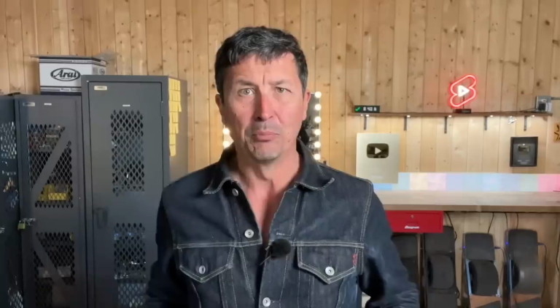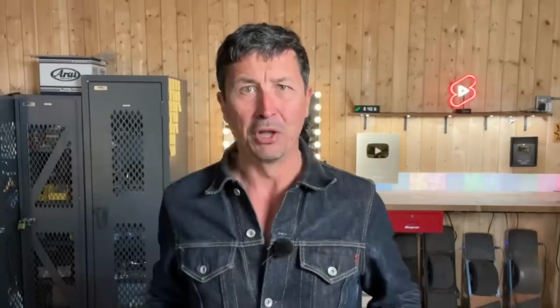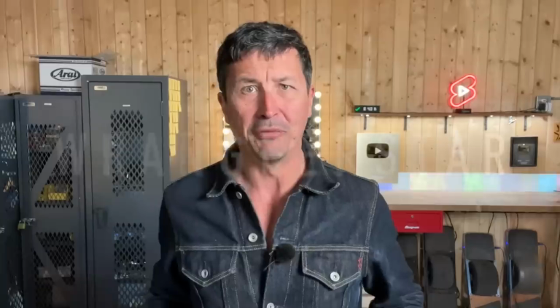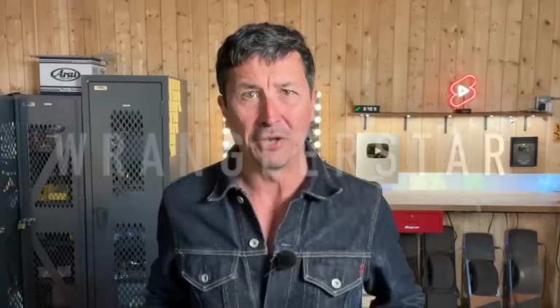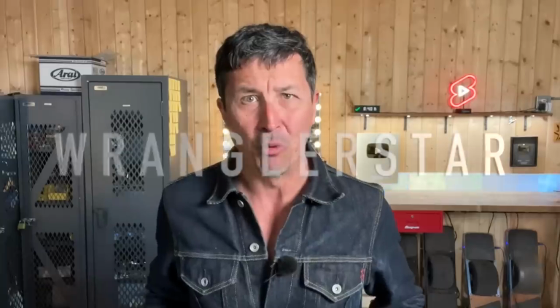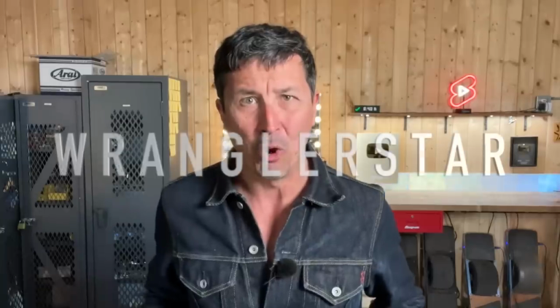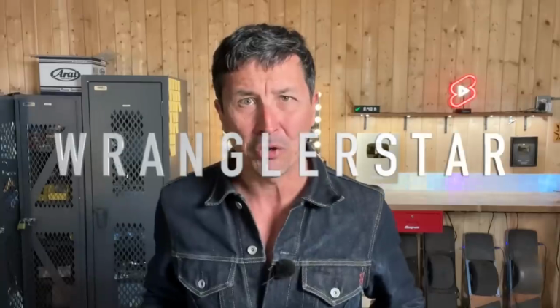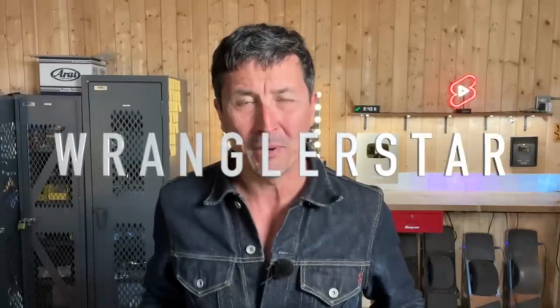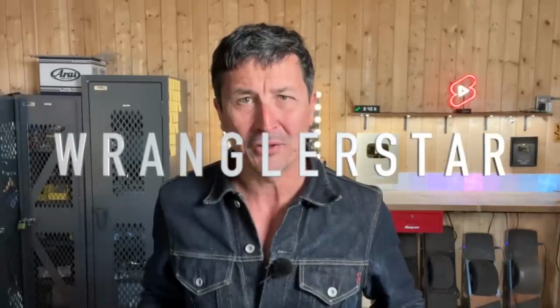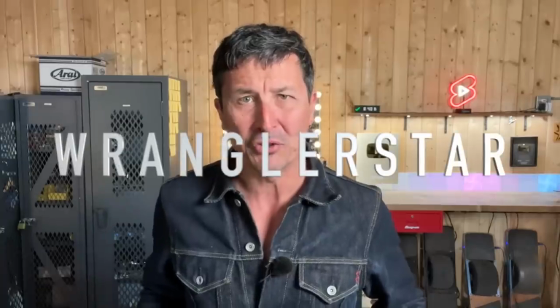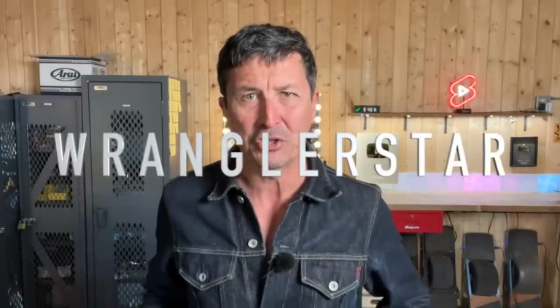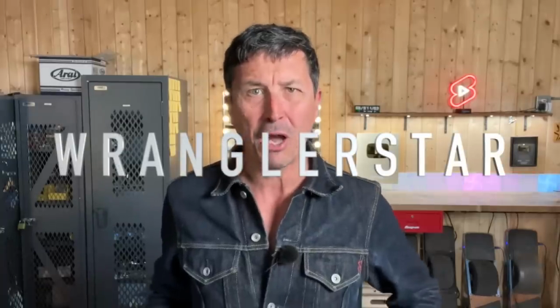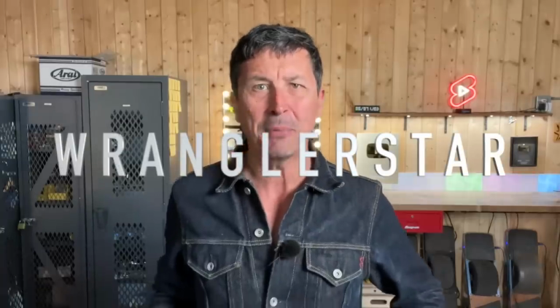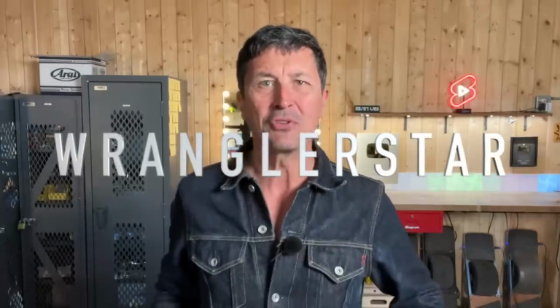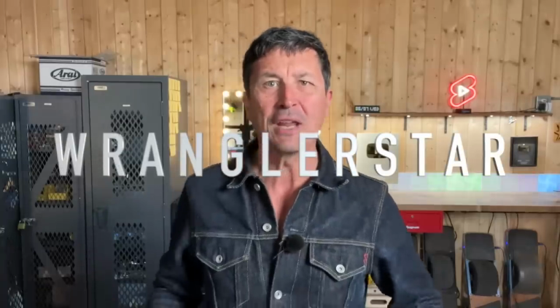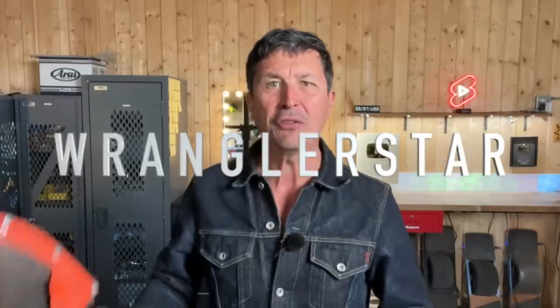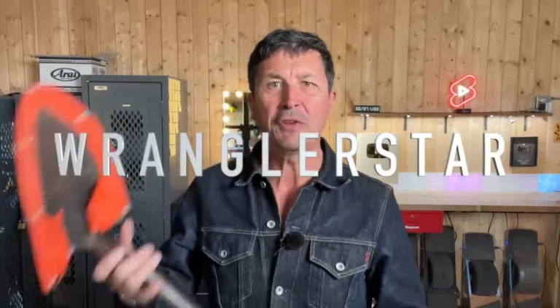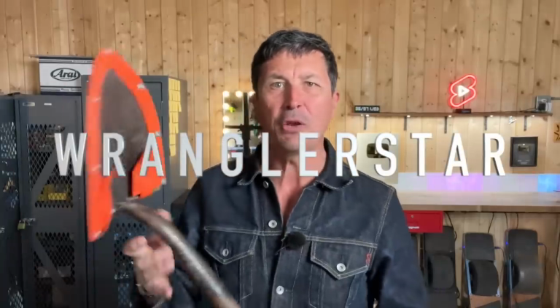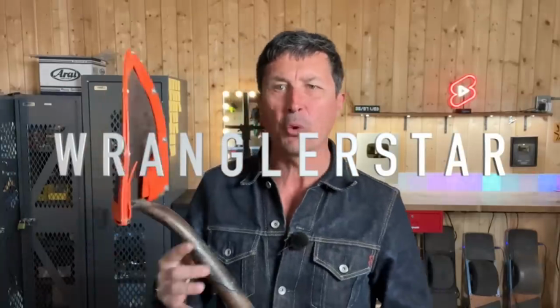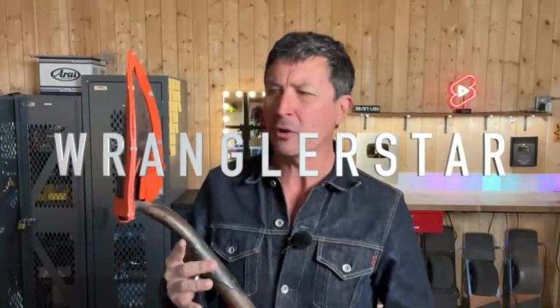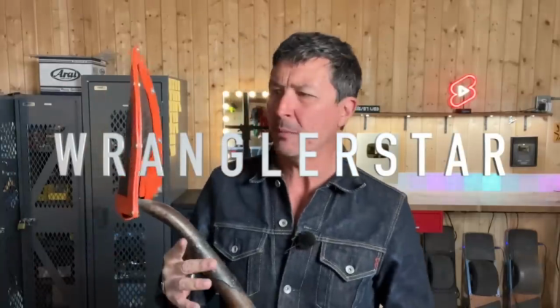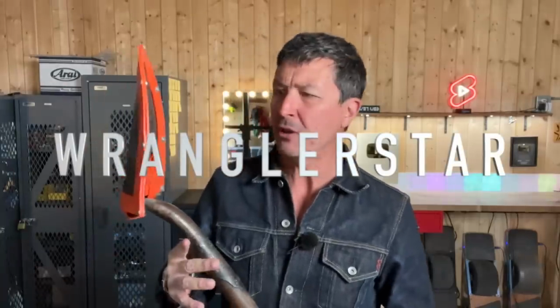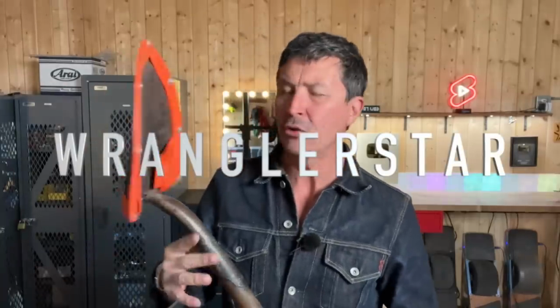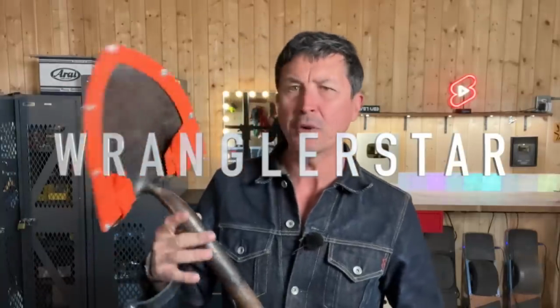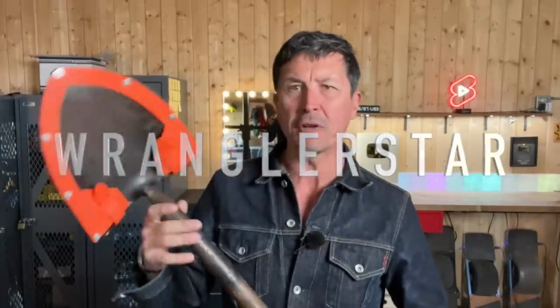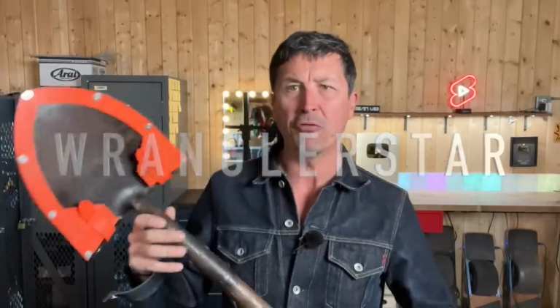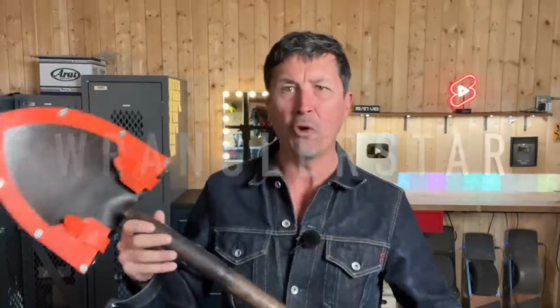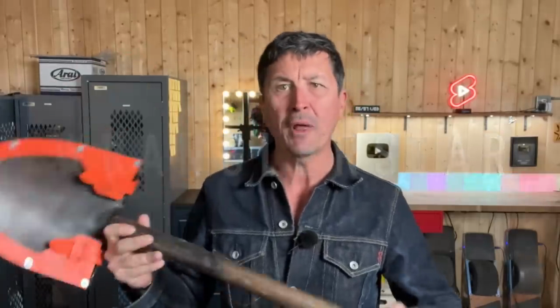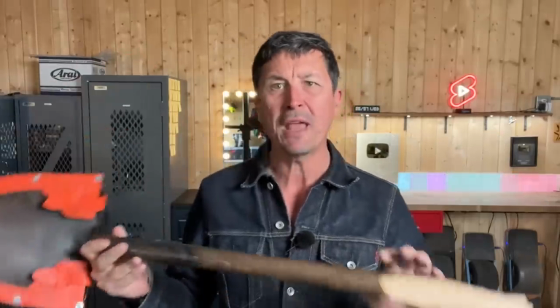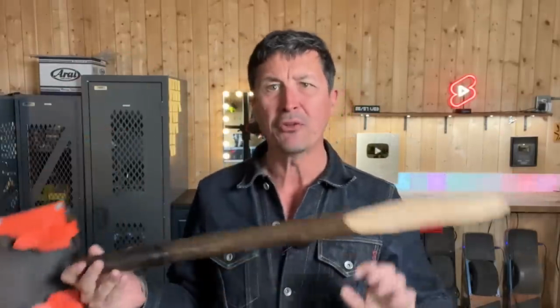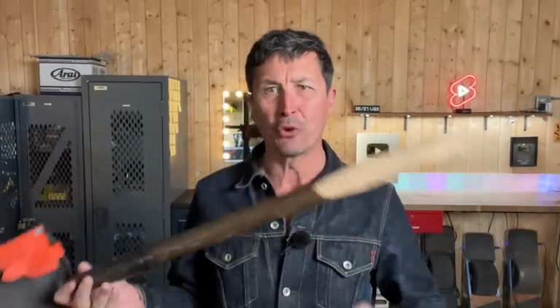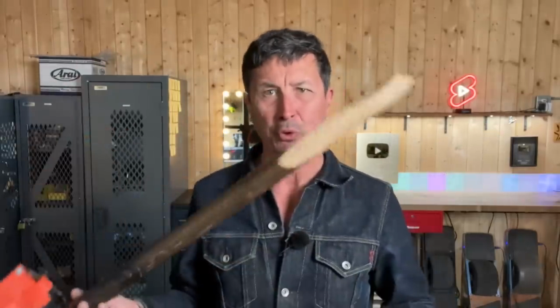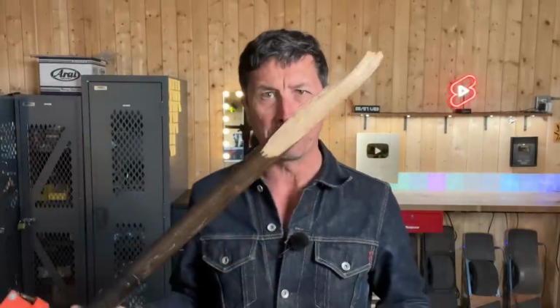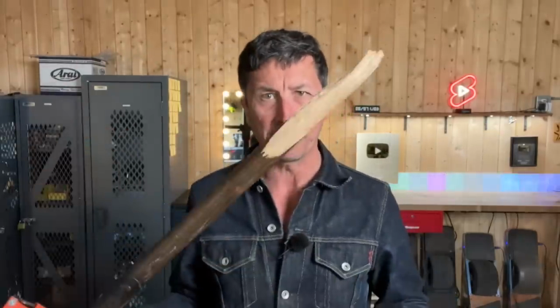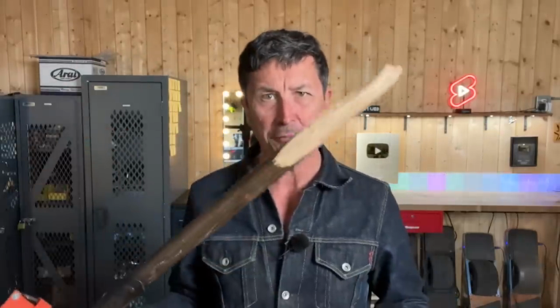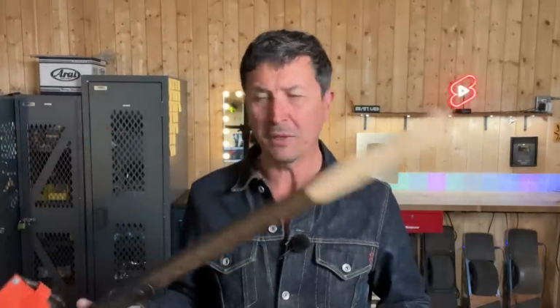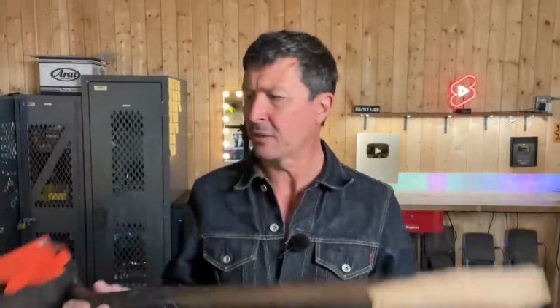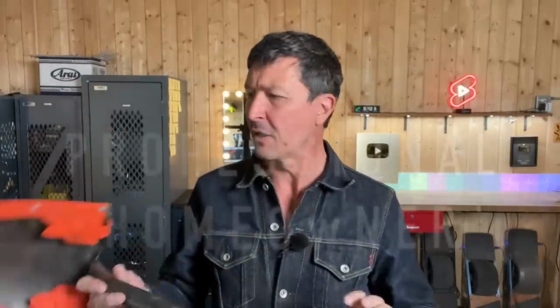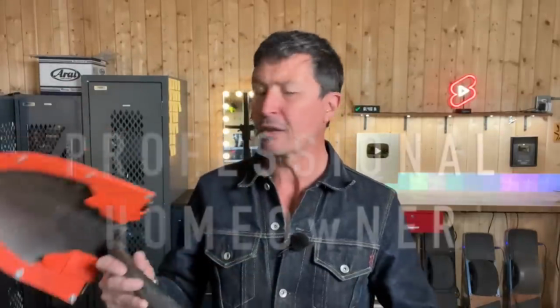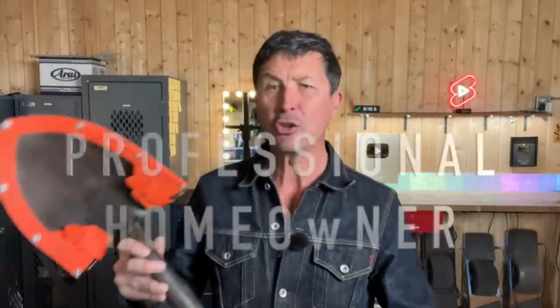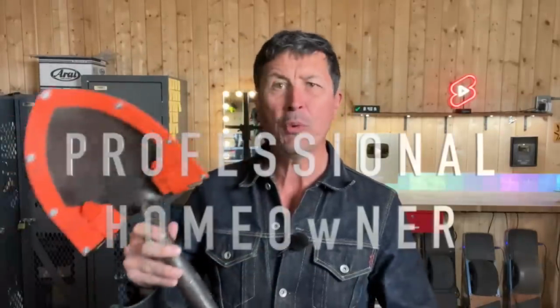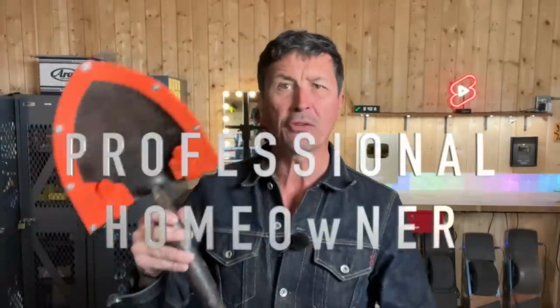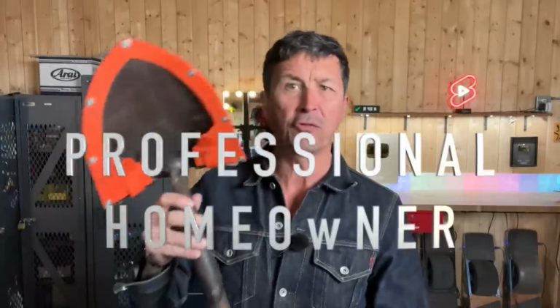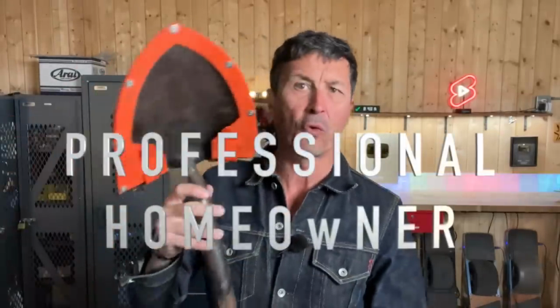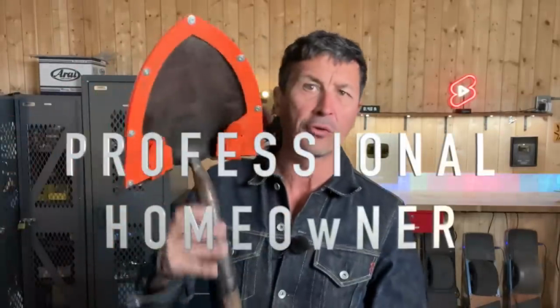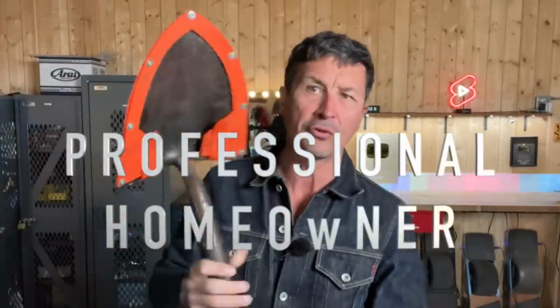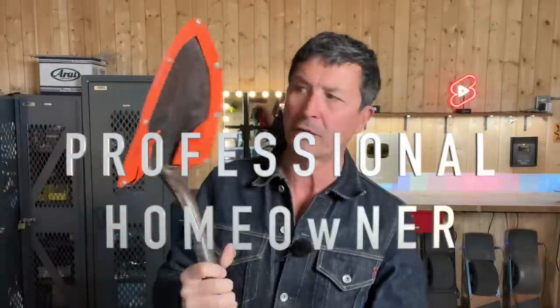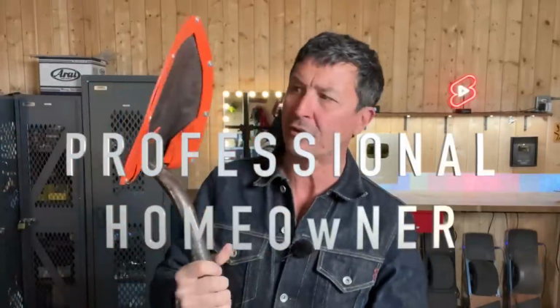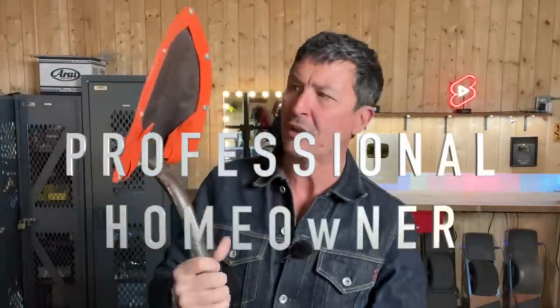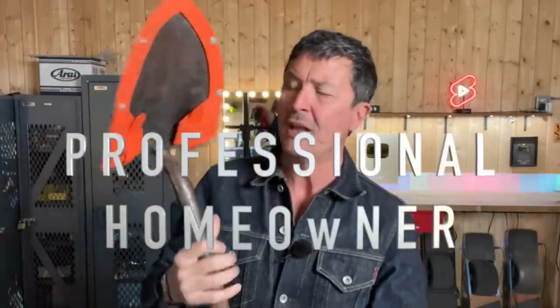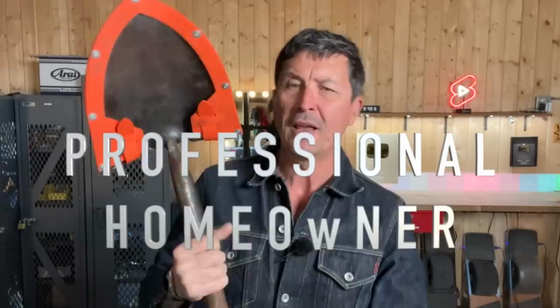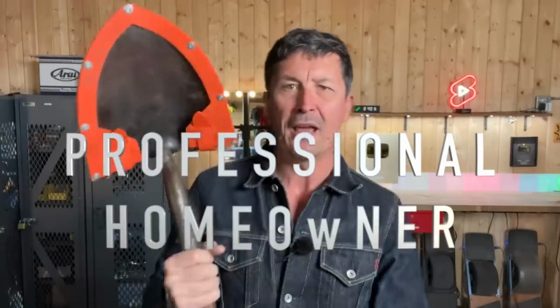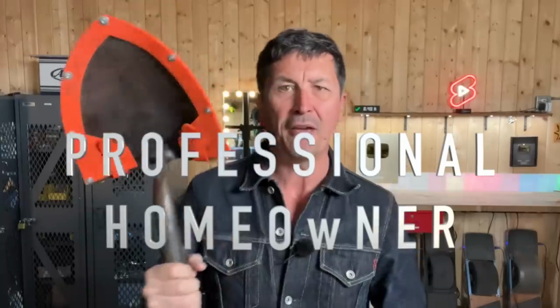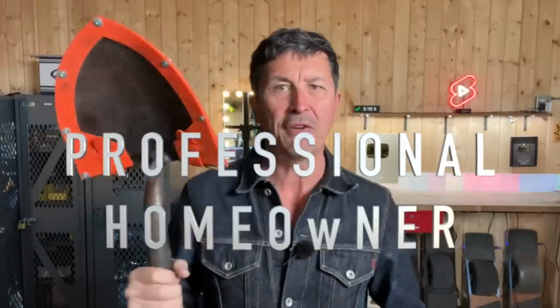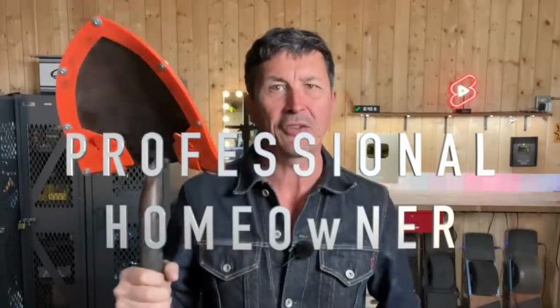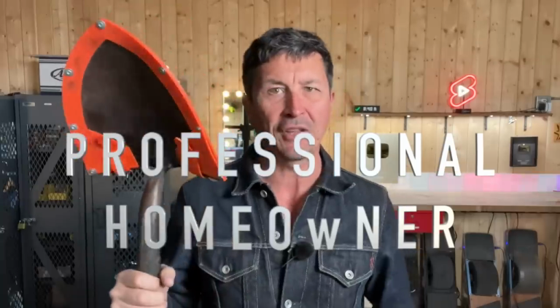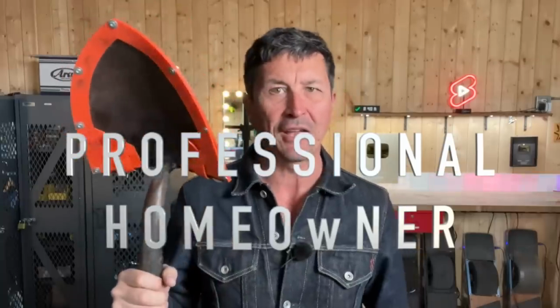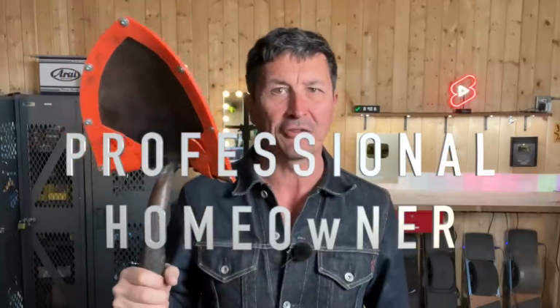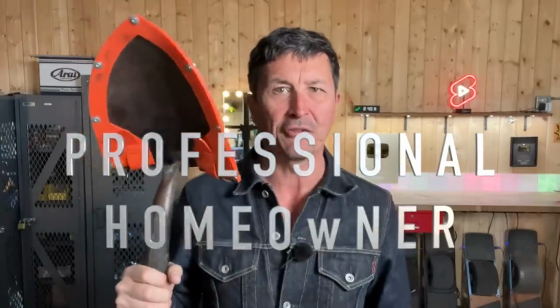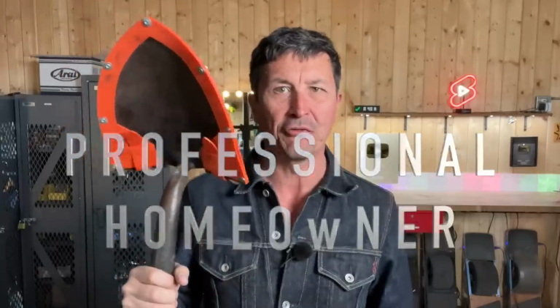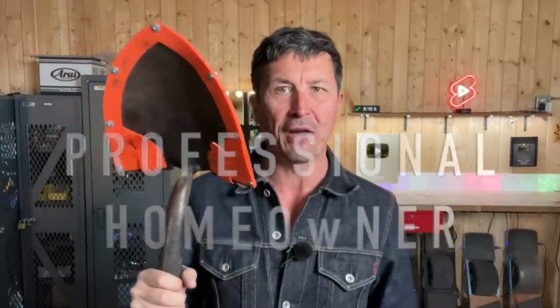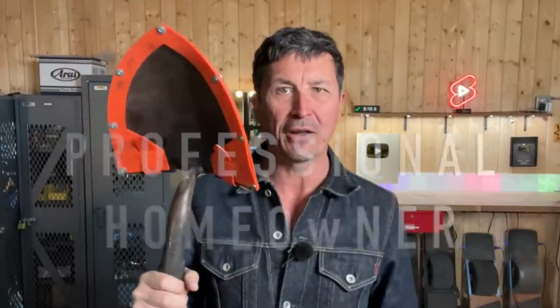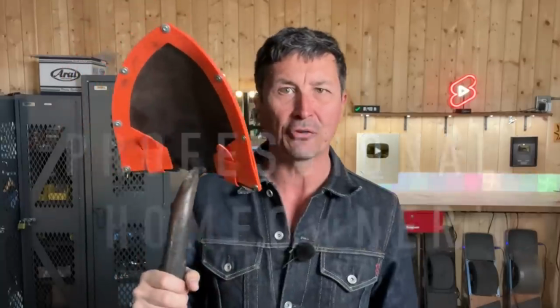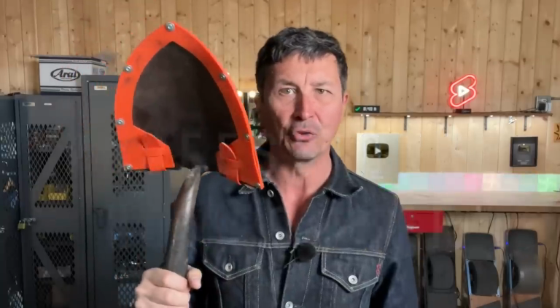Beloved, welcome back to the shop. In today's video, we're going to be doing a full handle replacement on a U.S. Forest Service FSS fire tool.